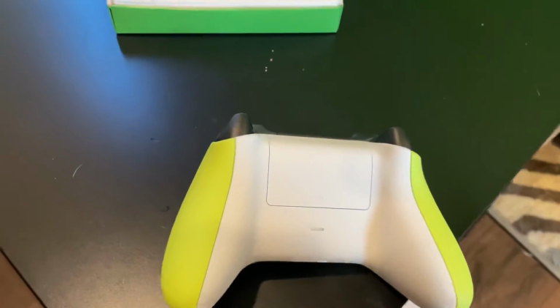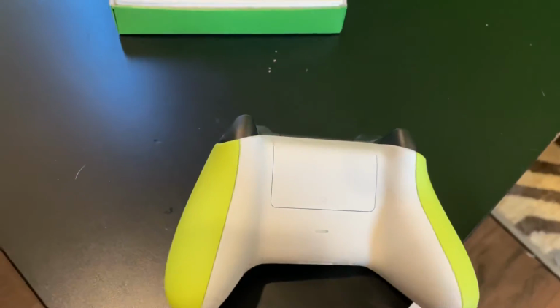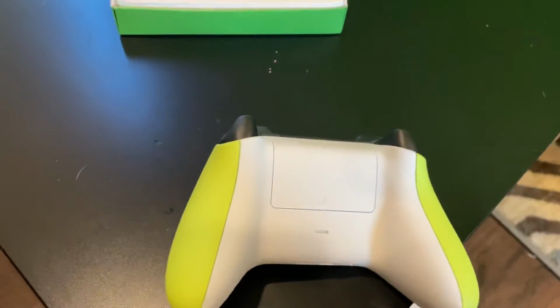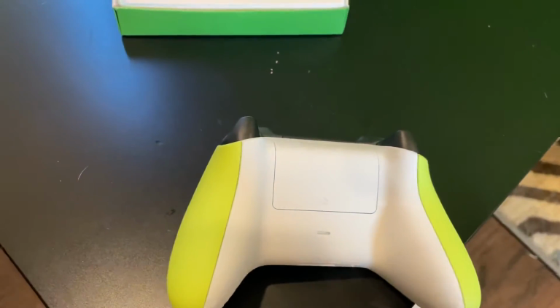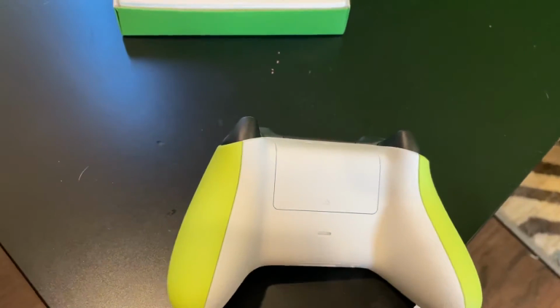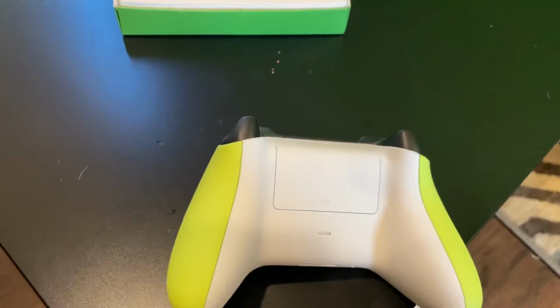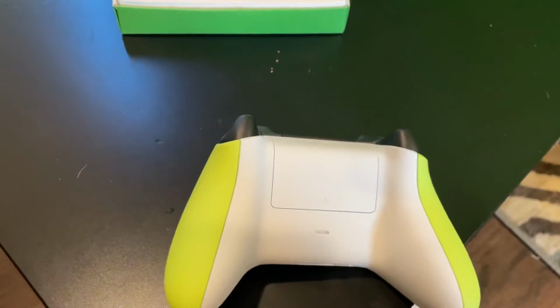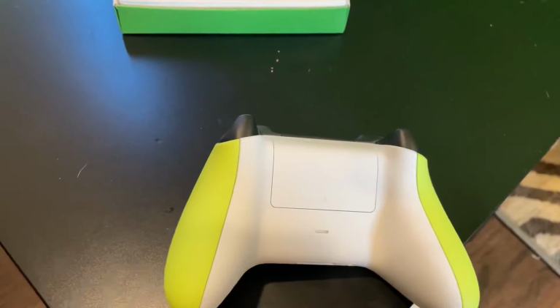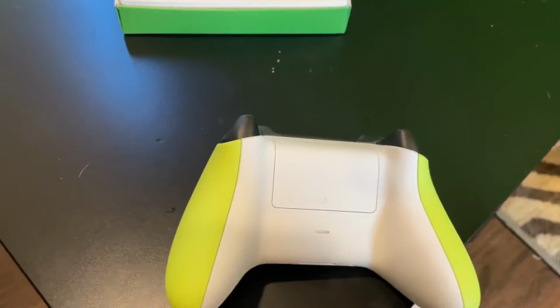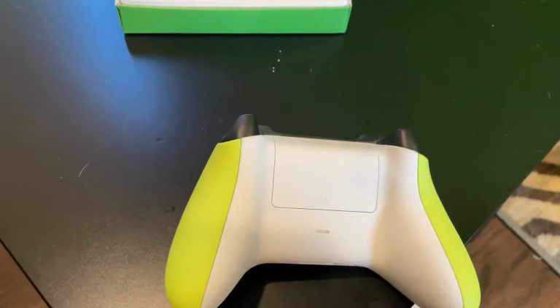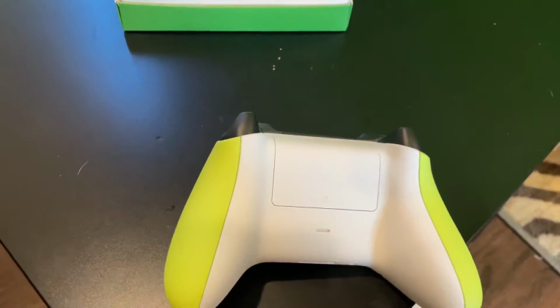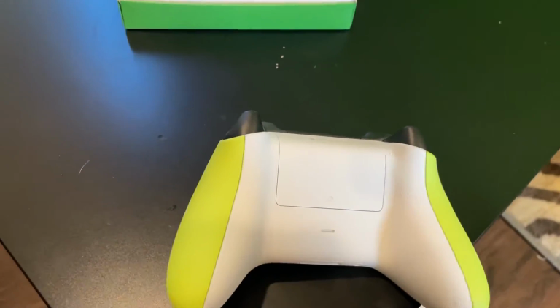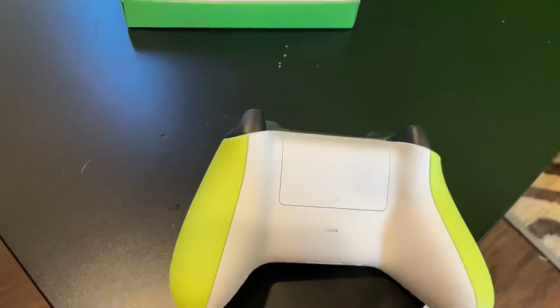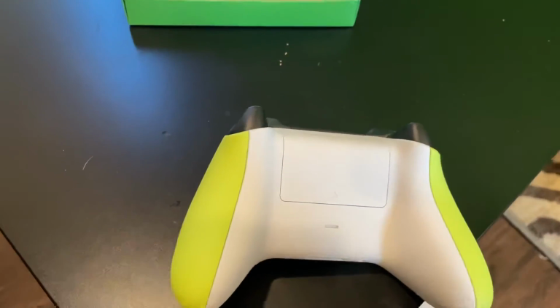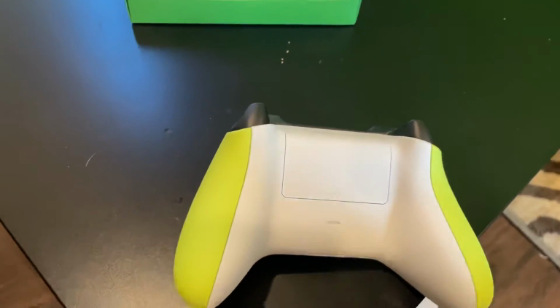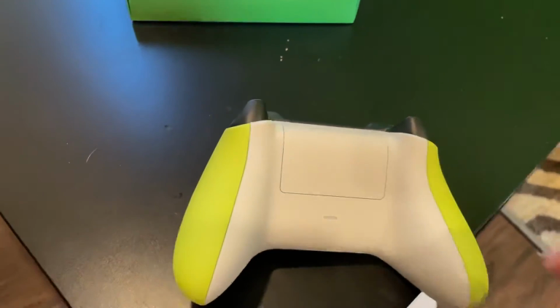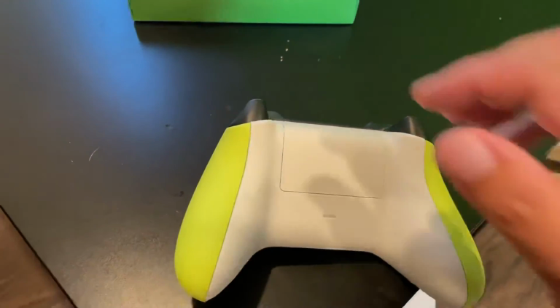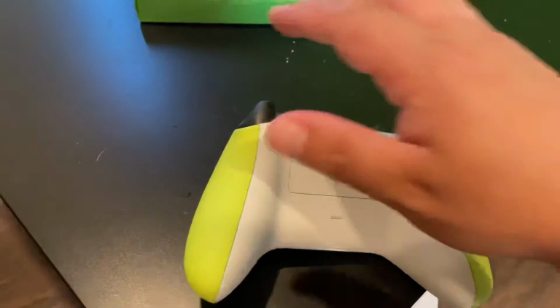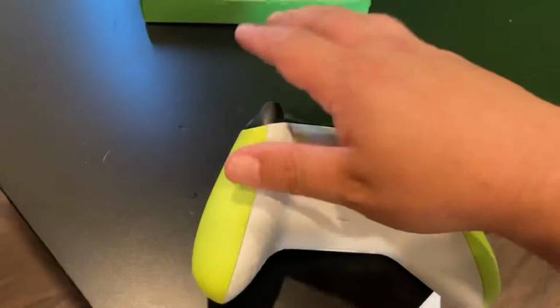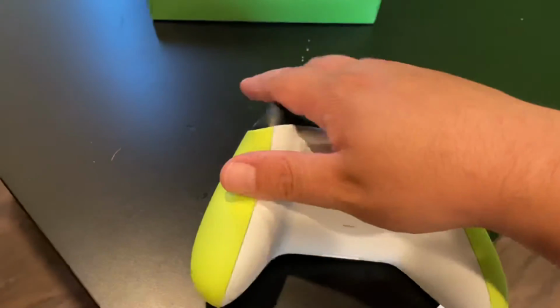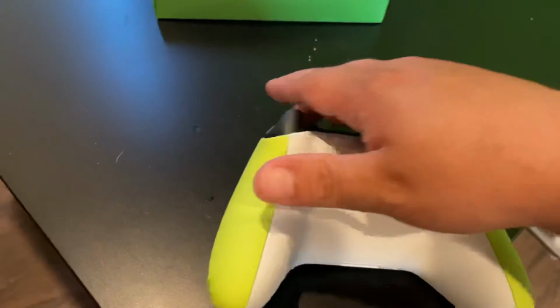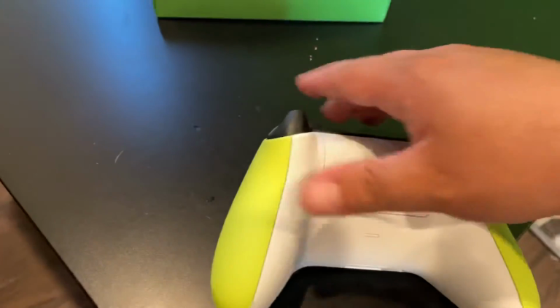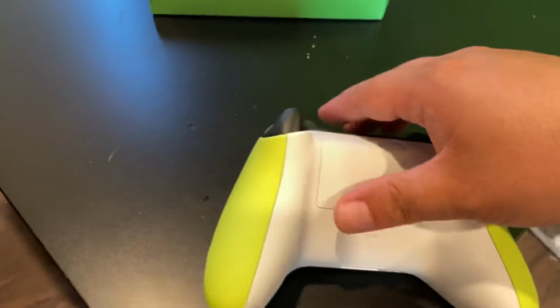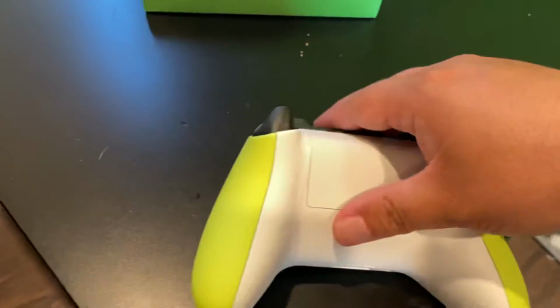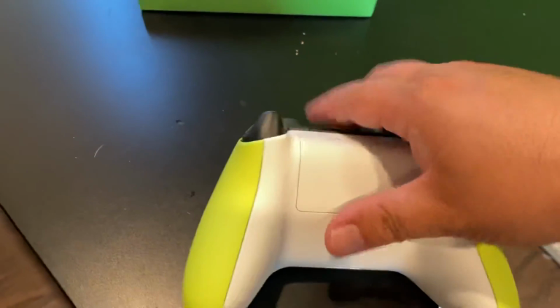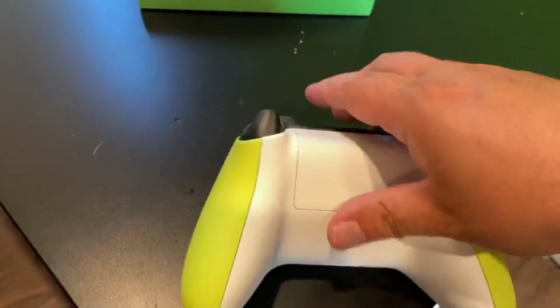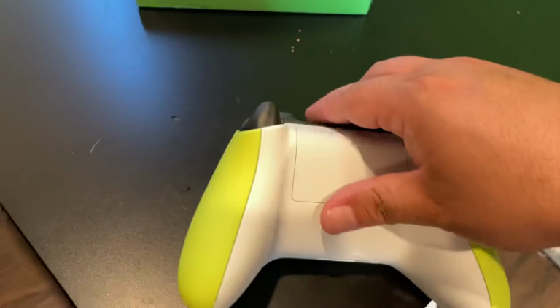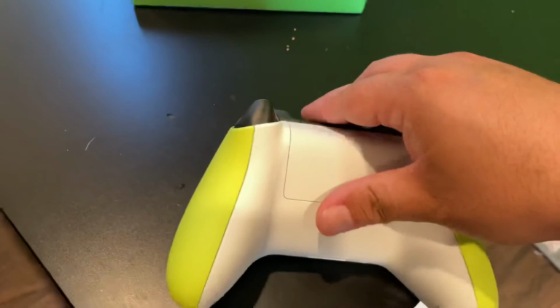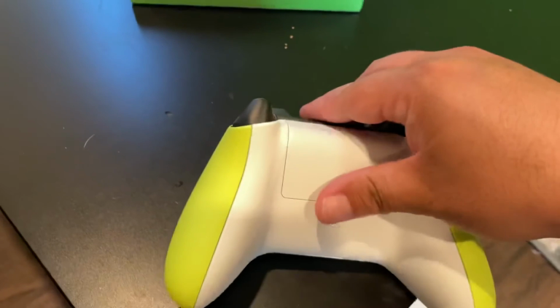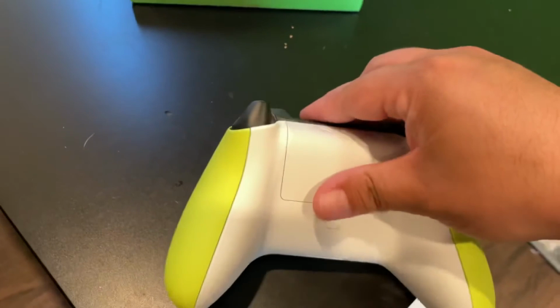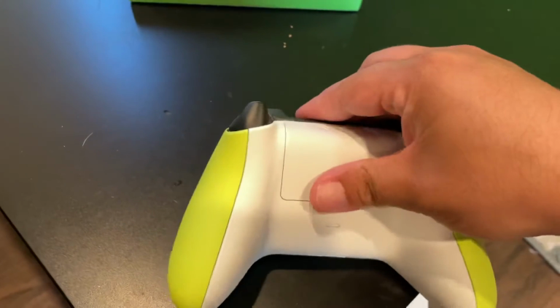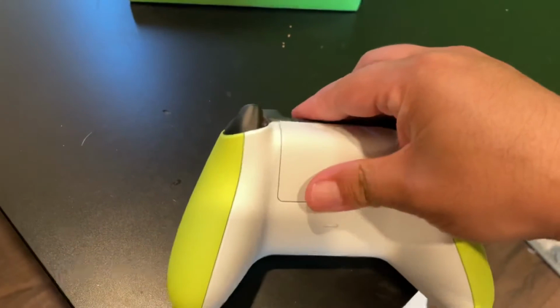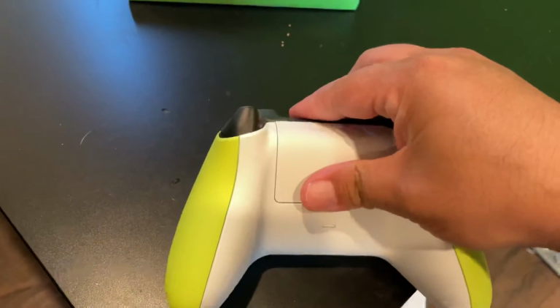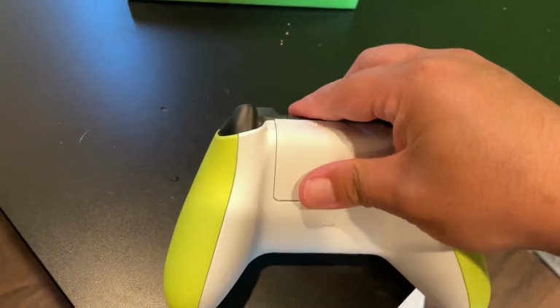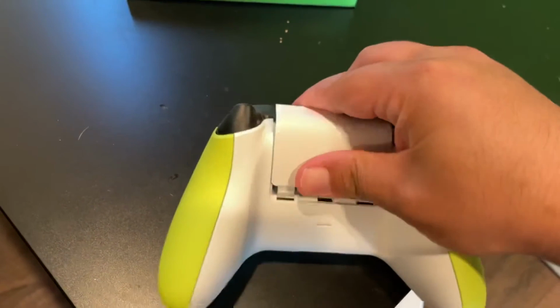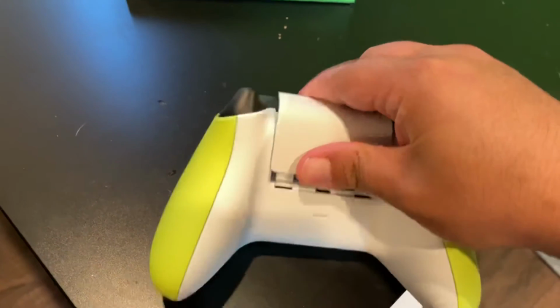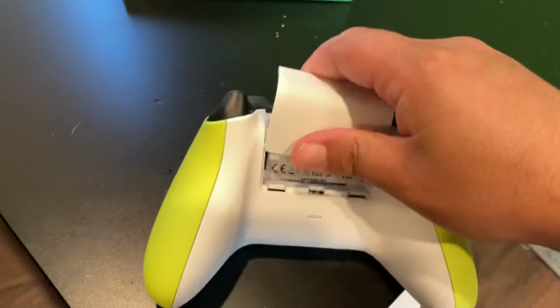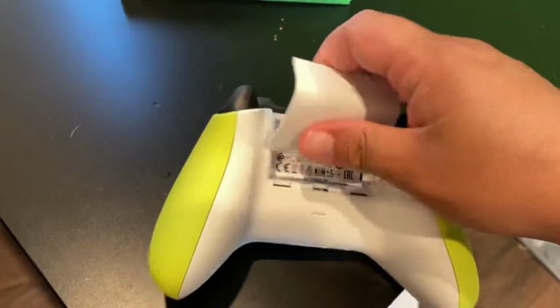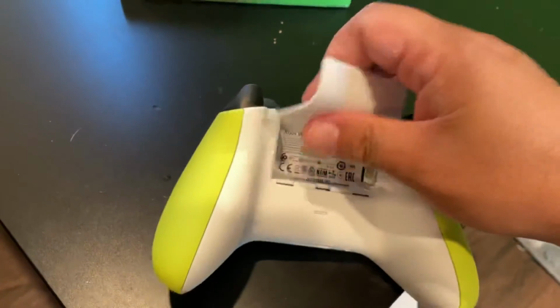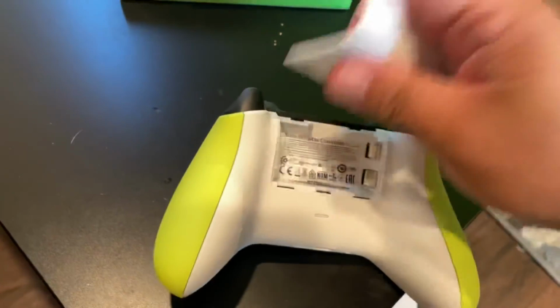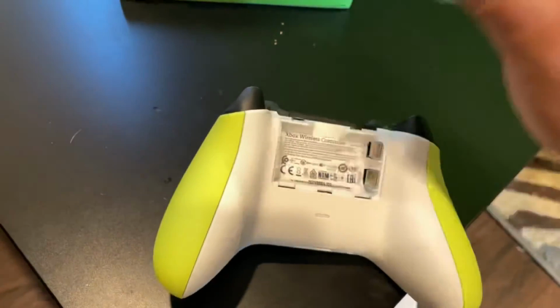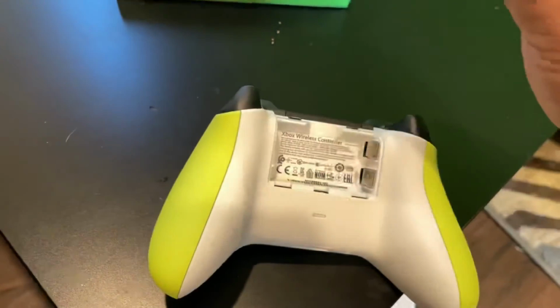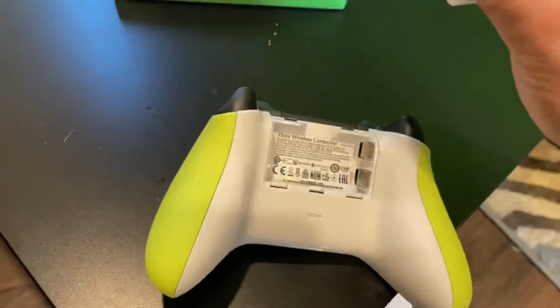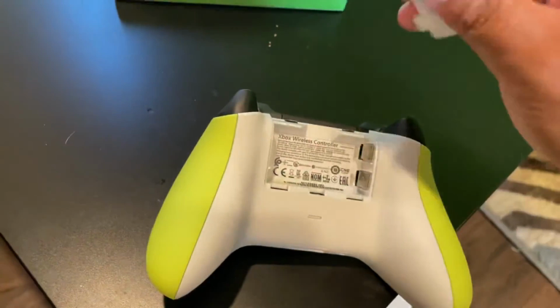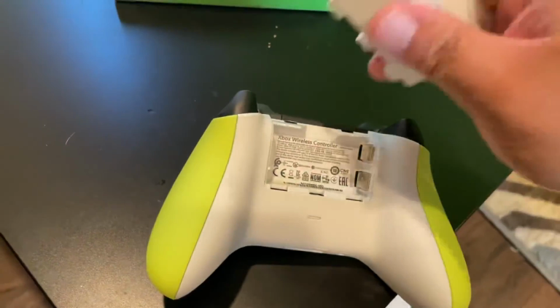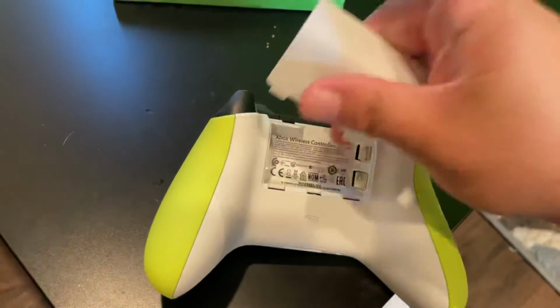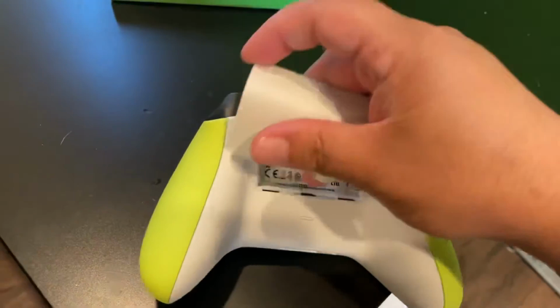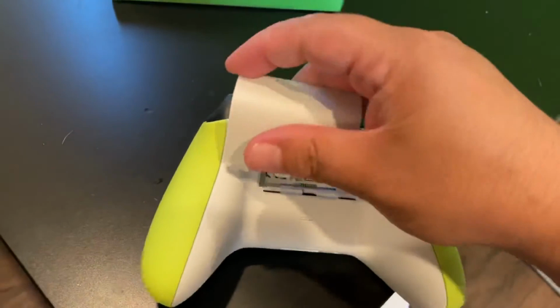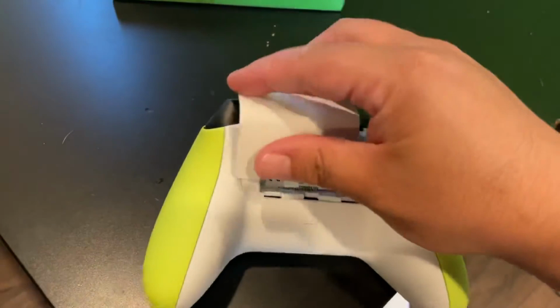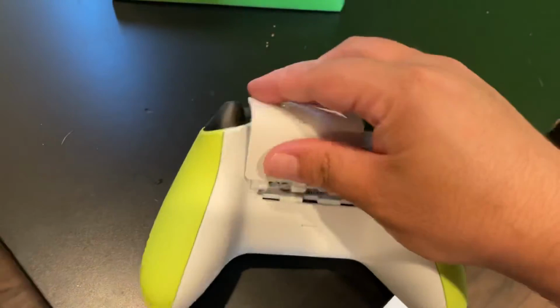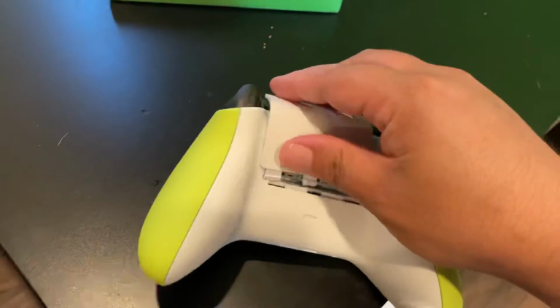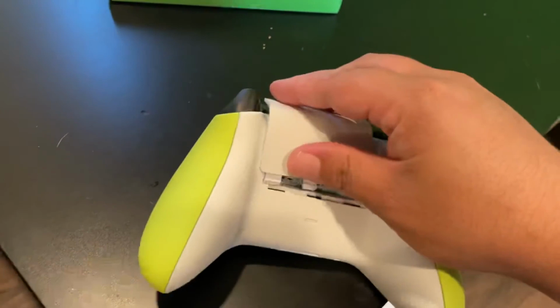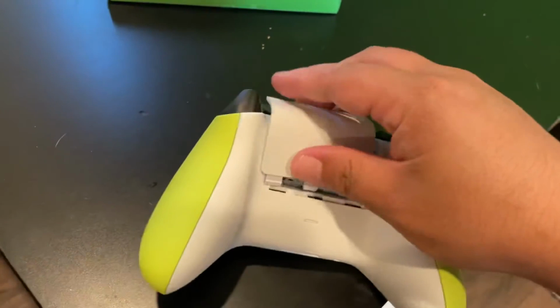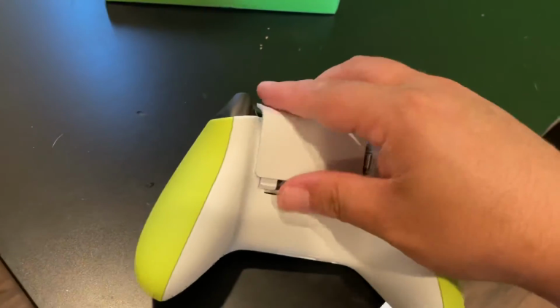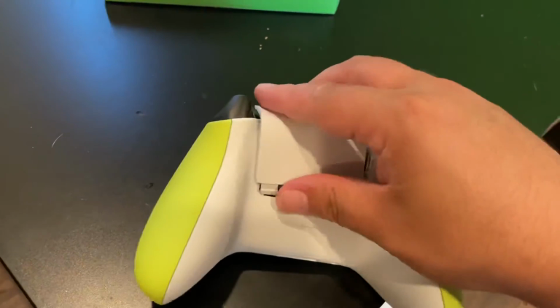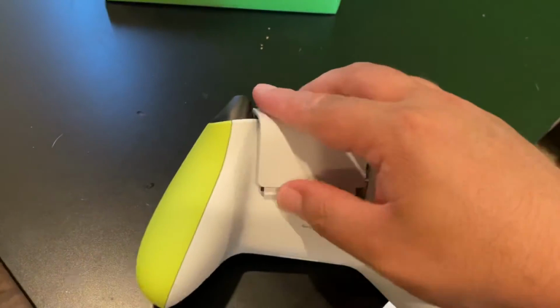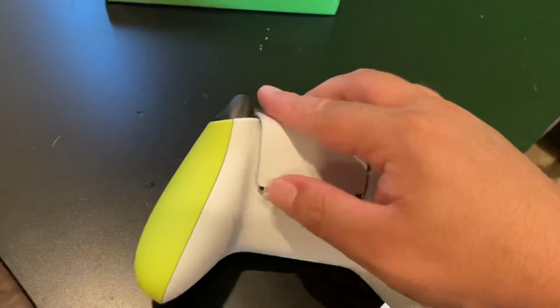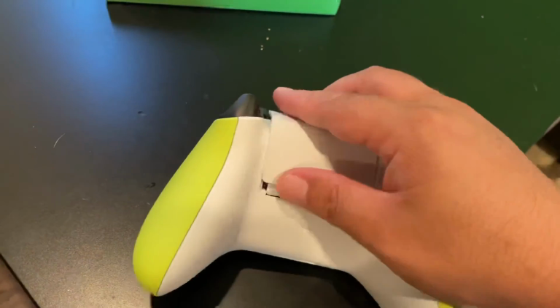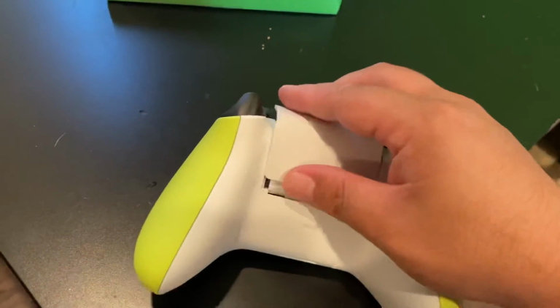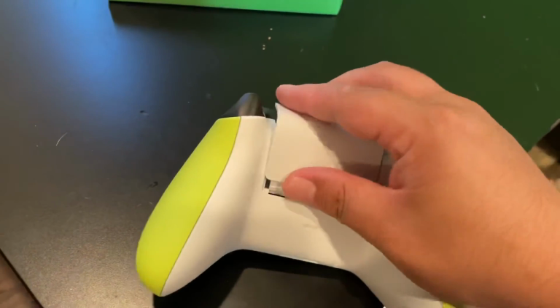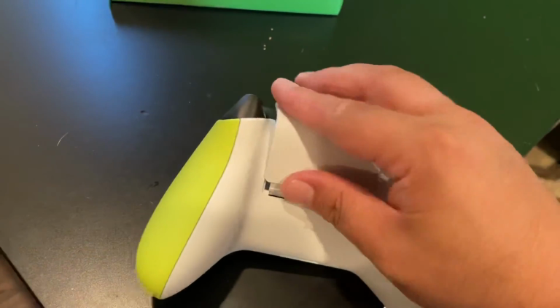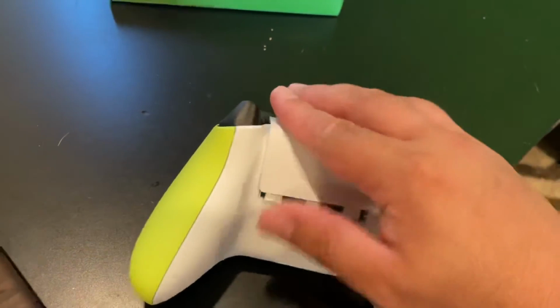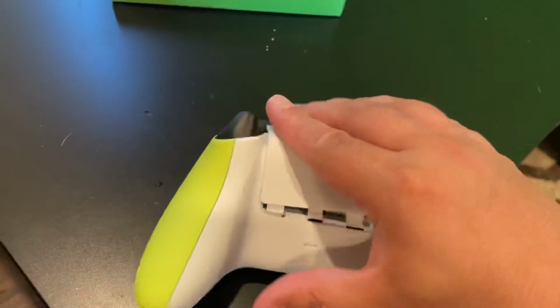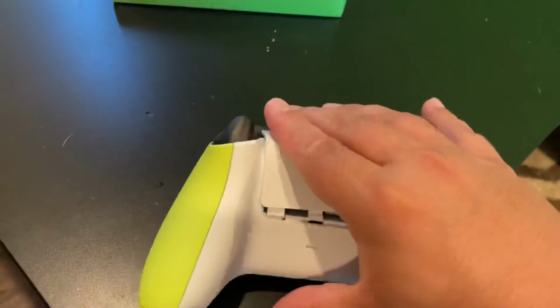For some random reason the back of the controller is white. I would prefer to have it either green or black, but that's what the back of the controller looks like.